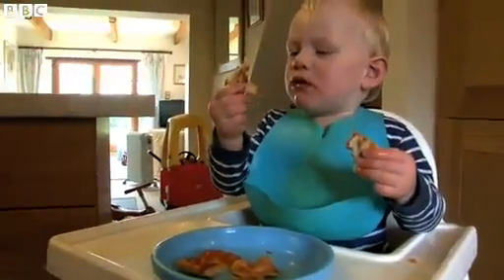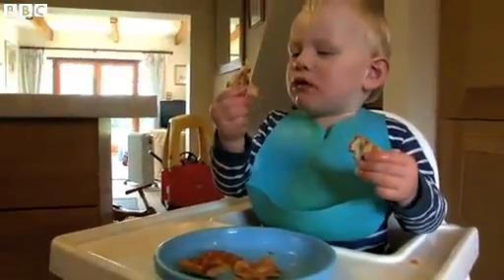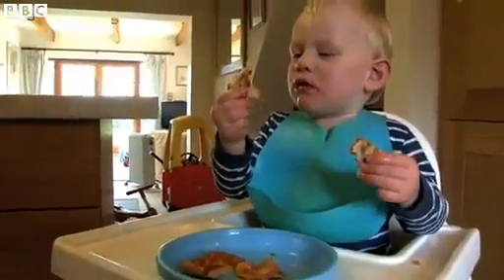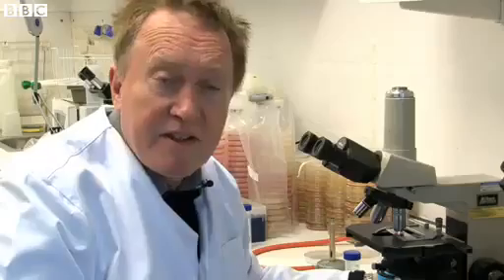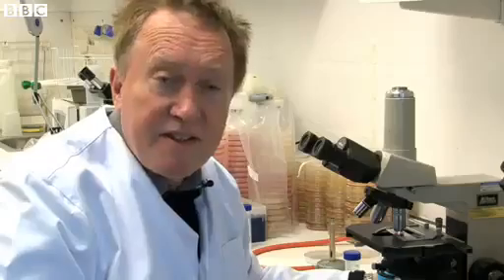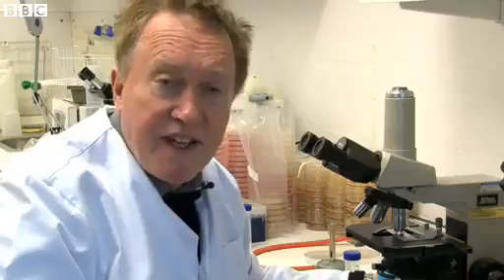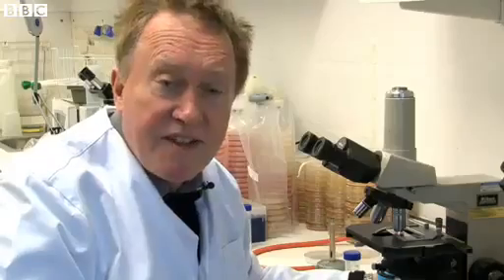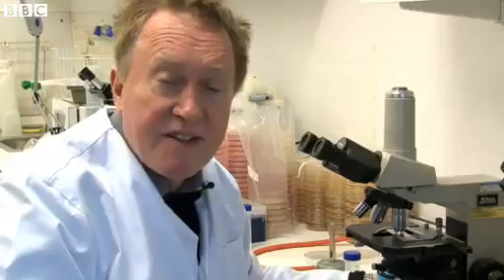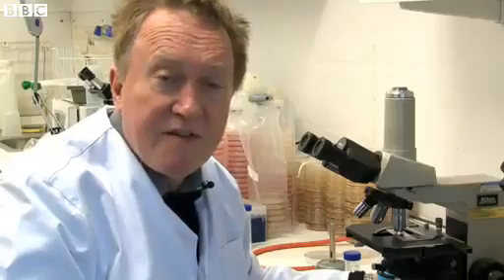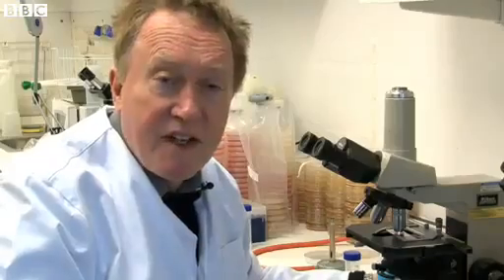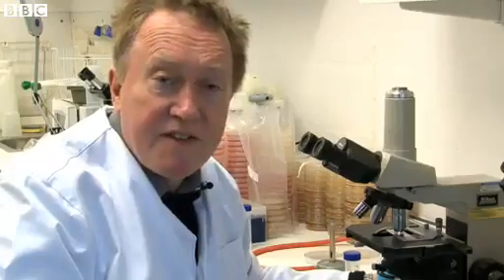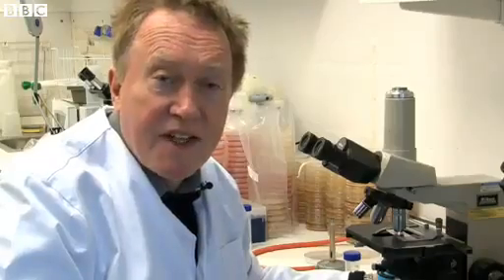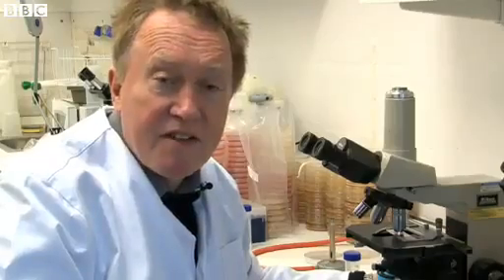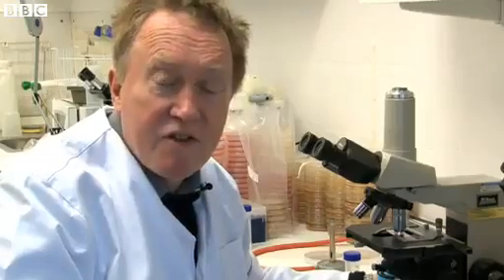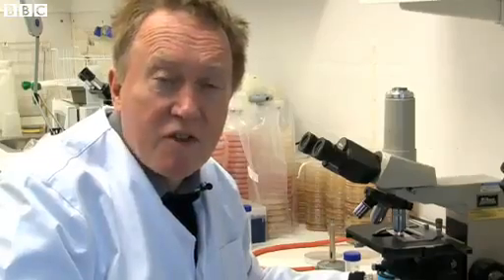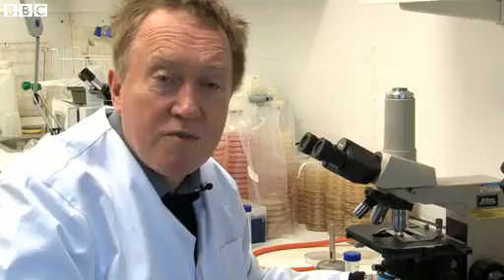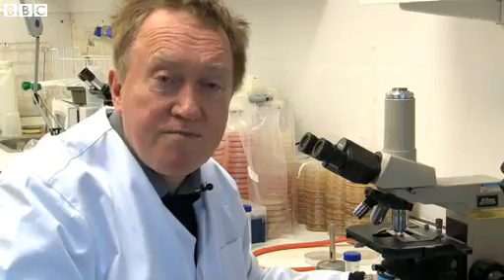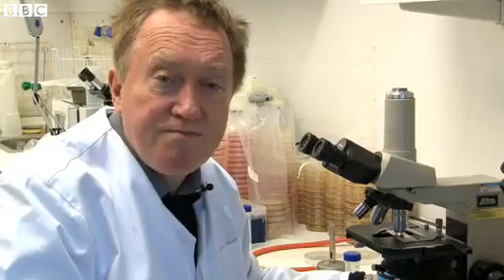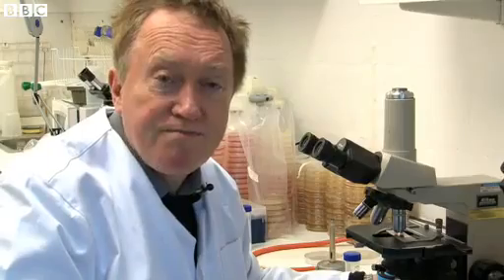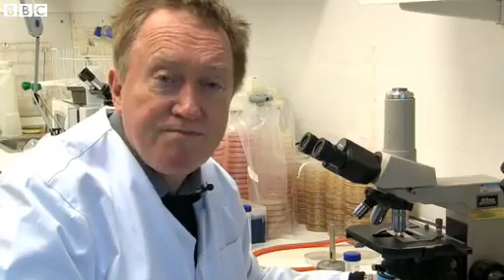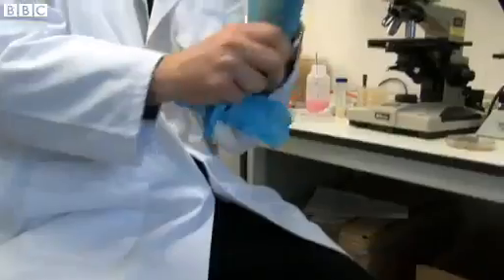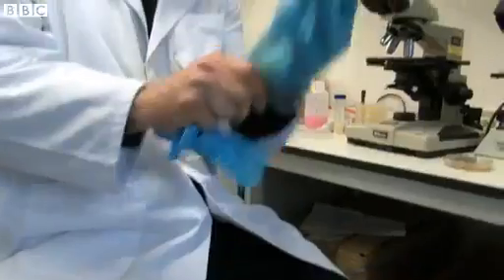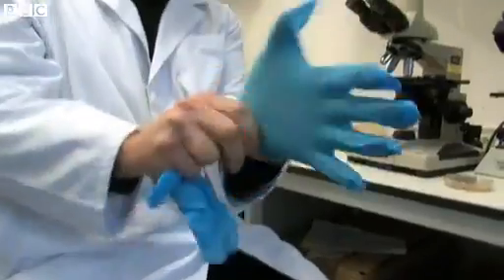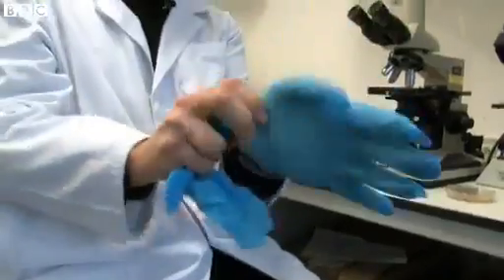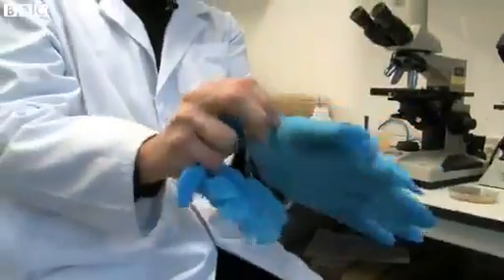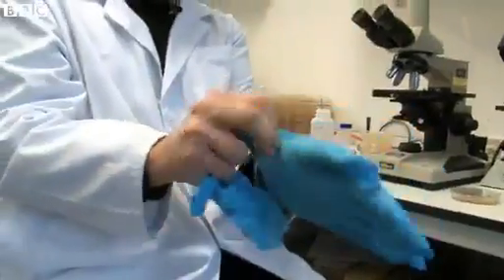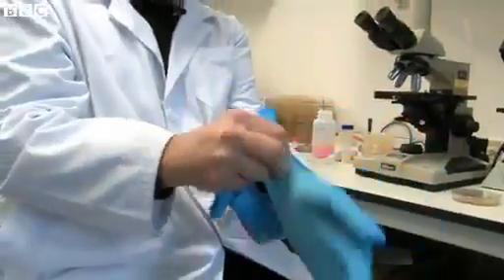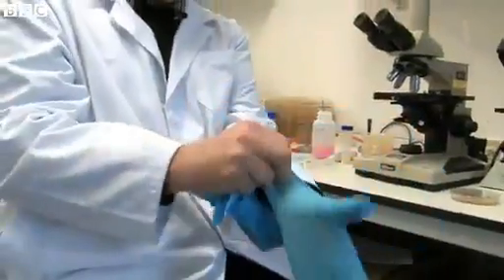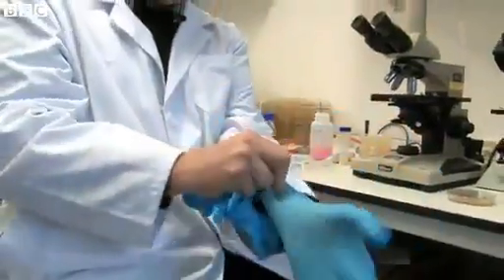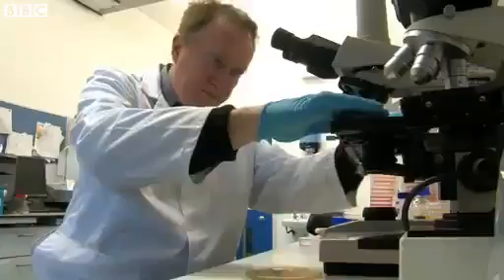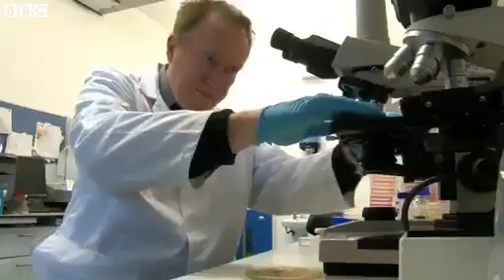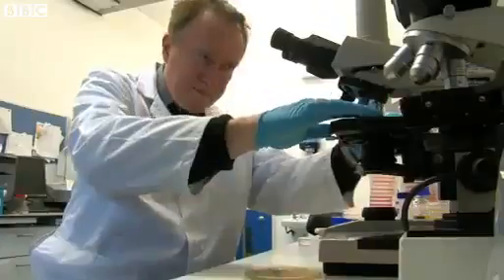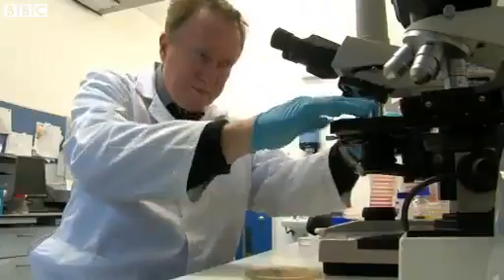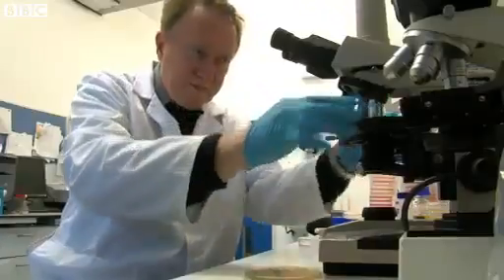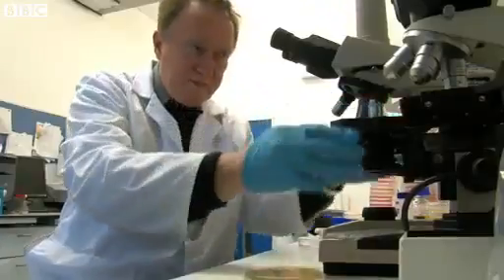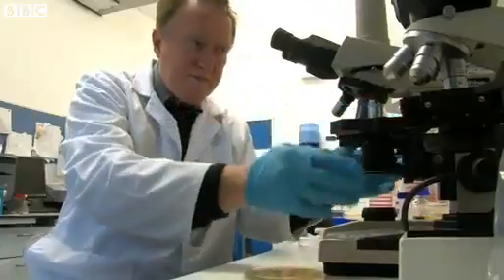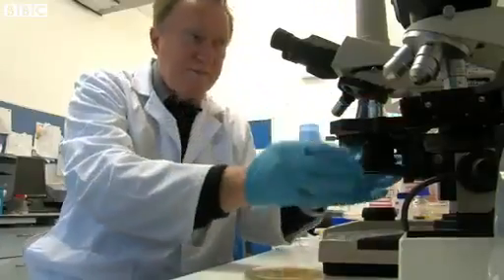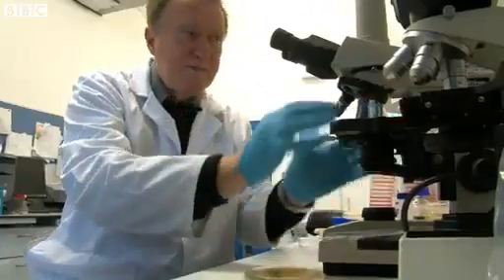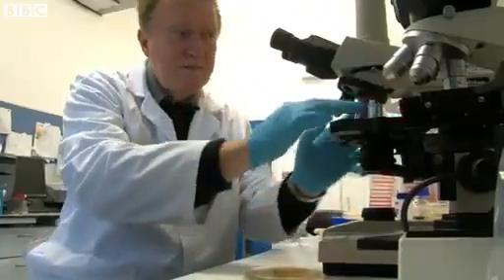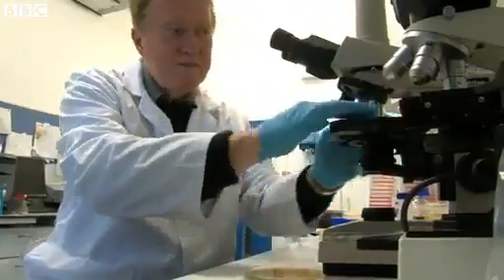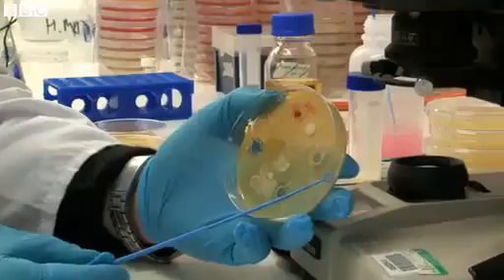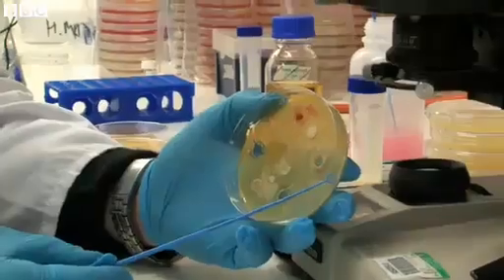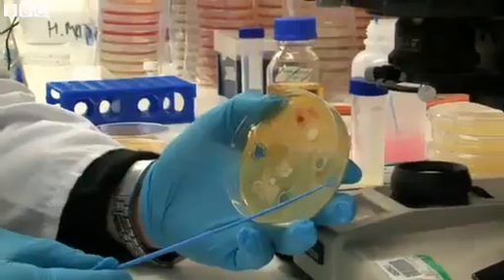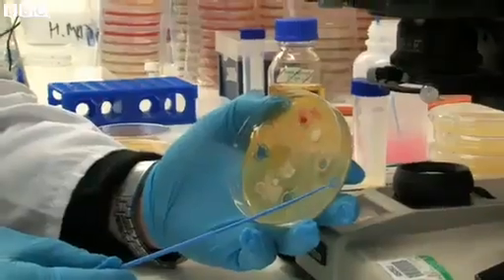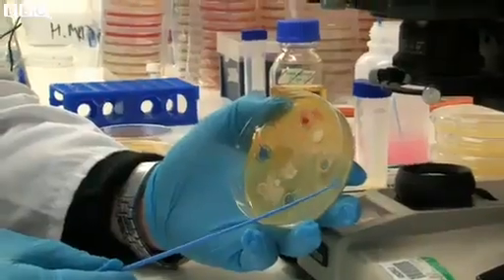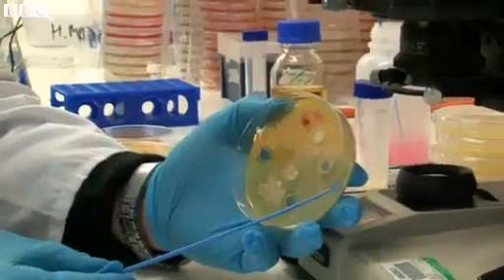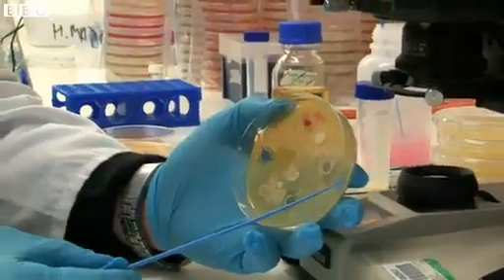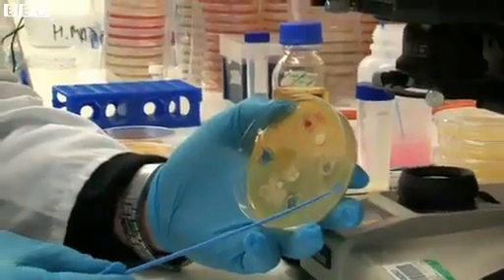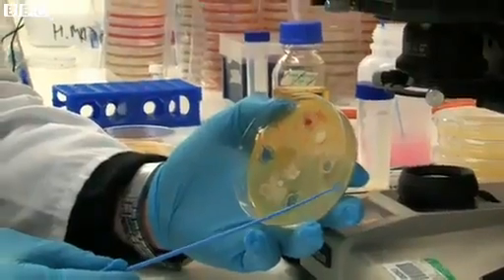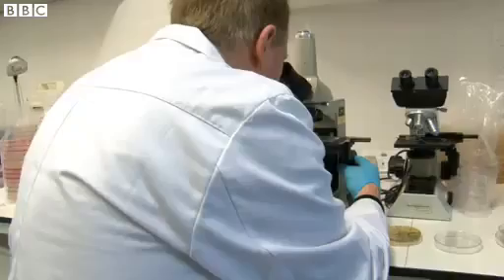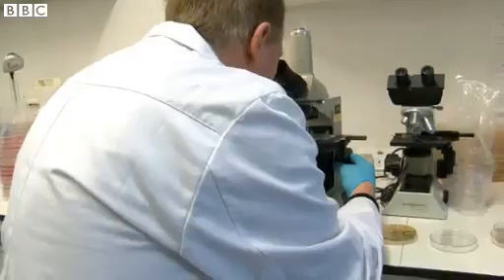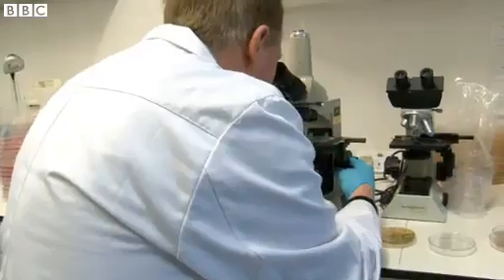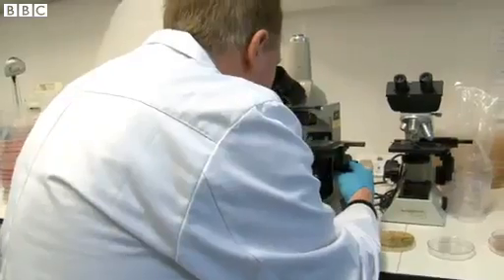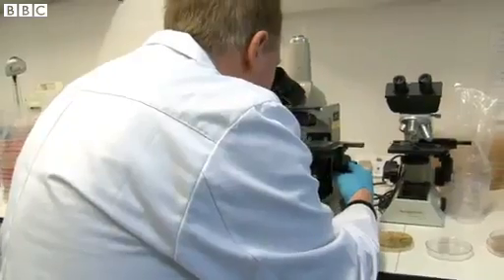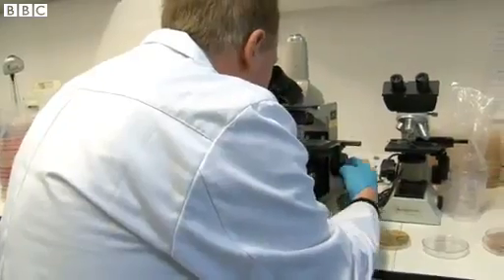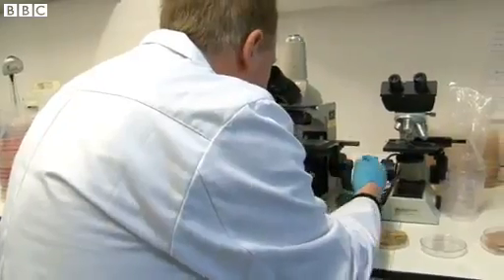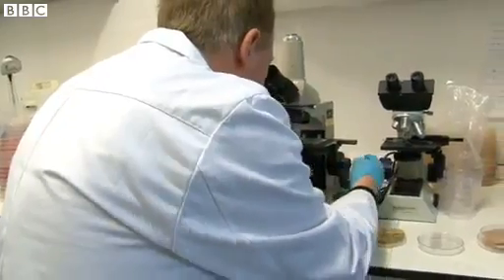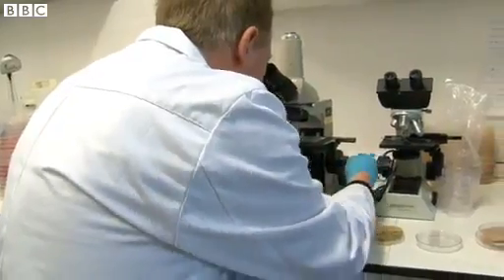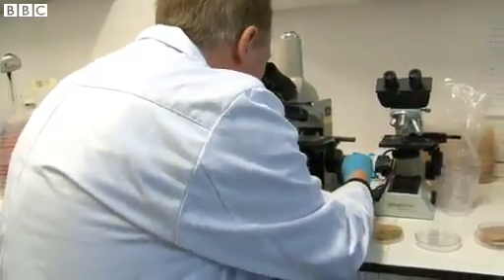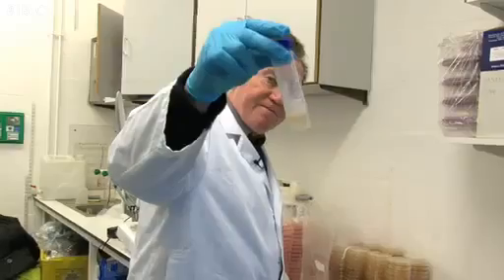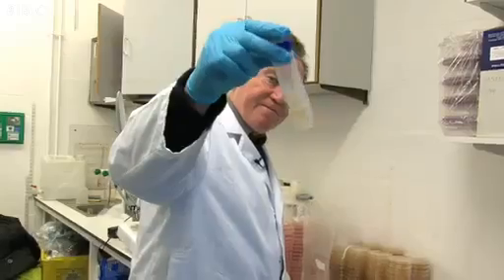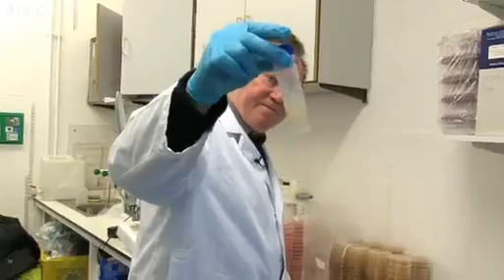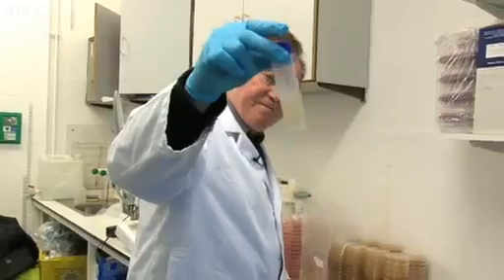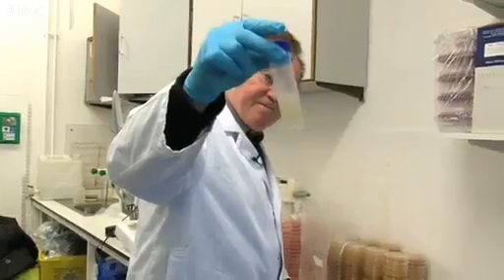I'm going to test the five-second rule. Five, four, three, two, one.